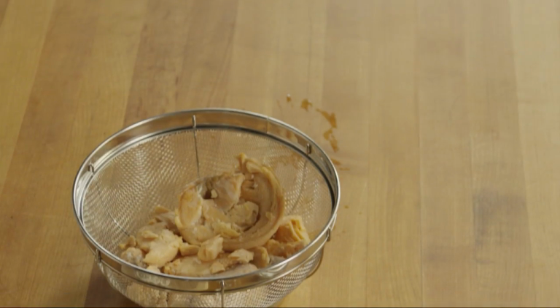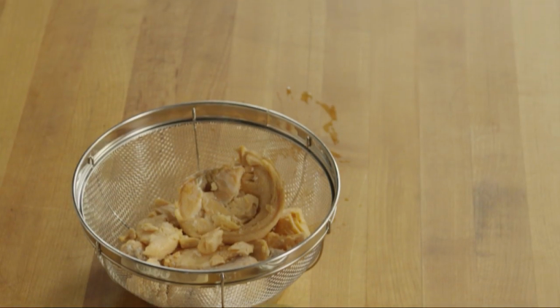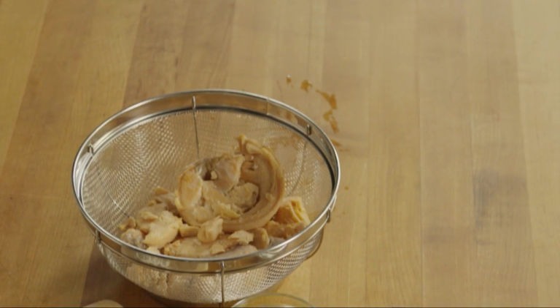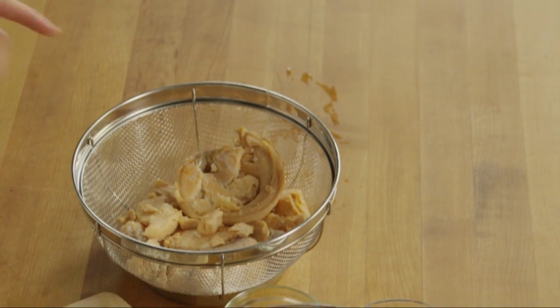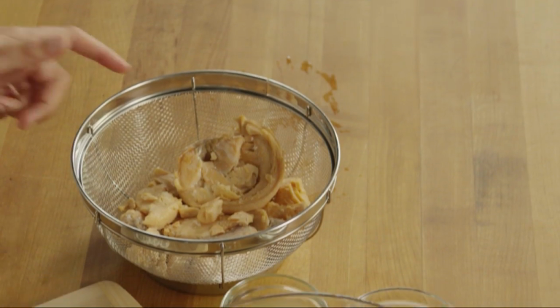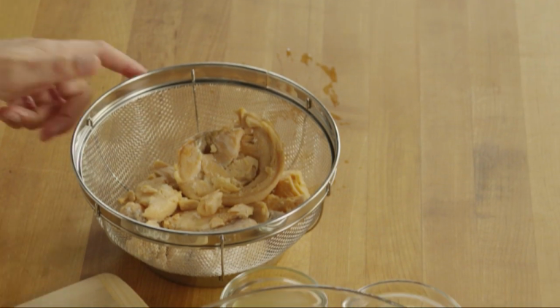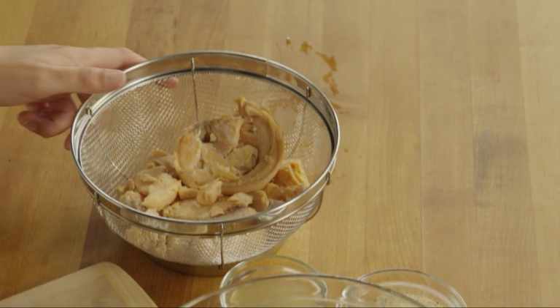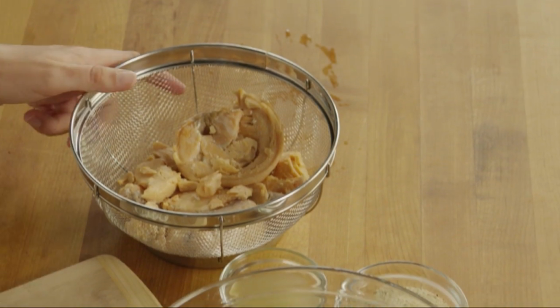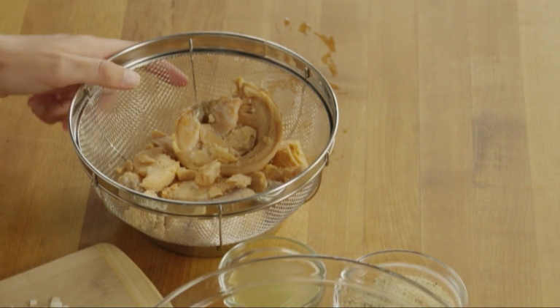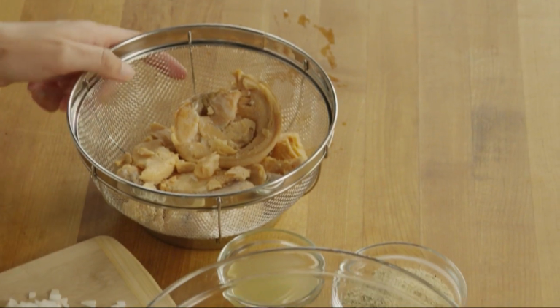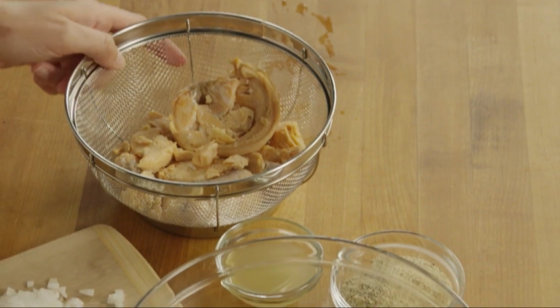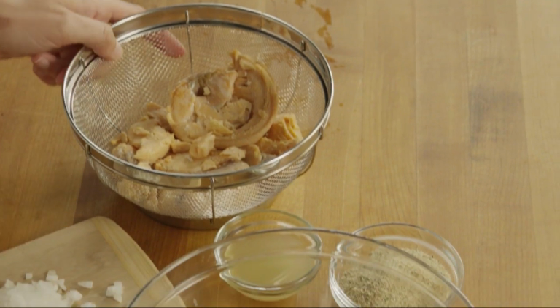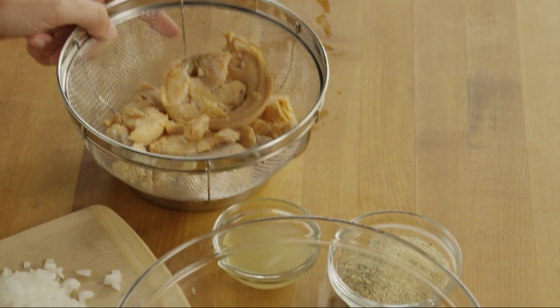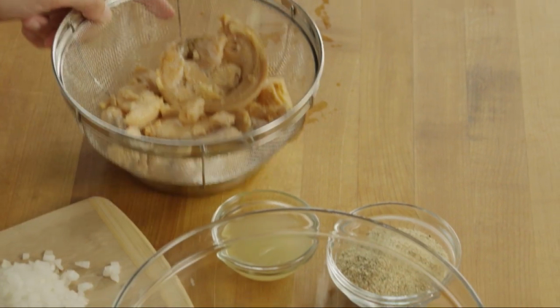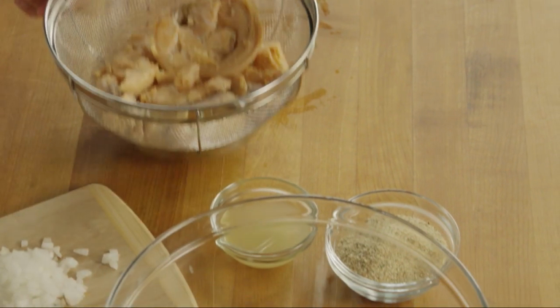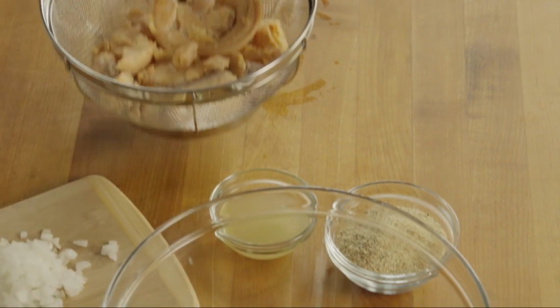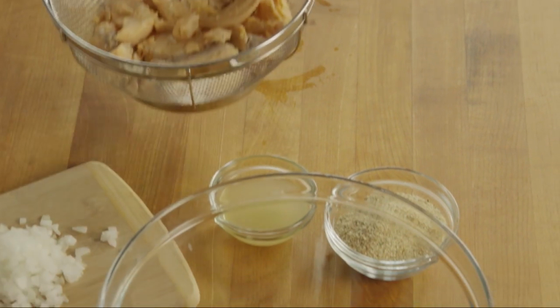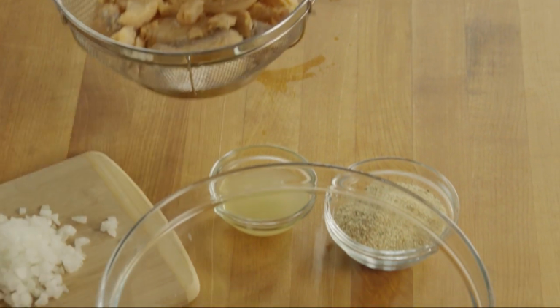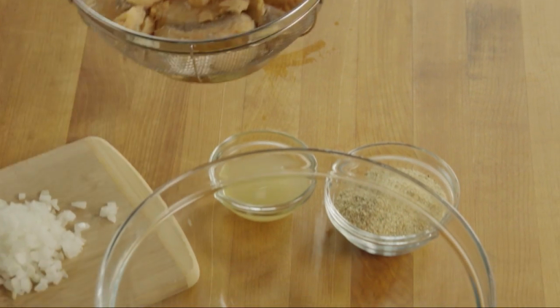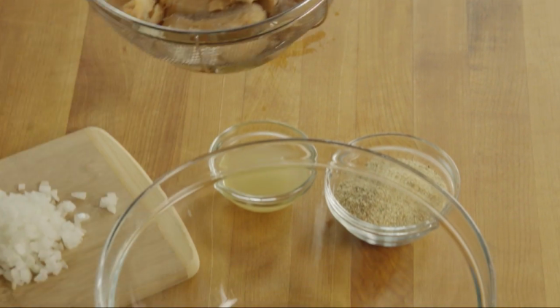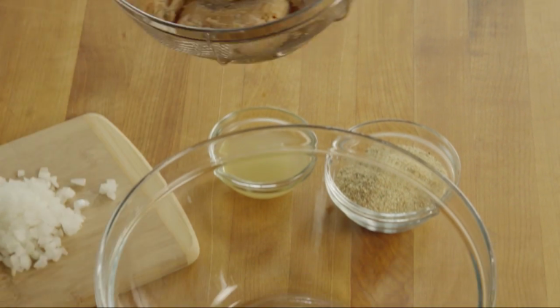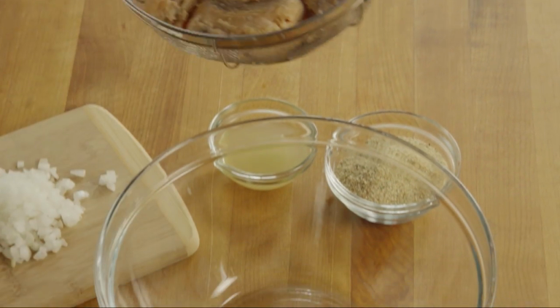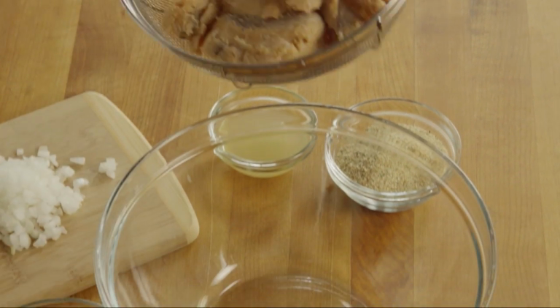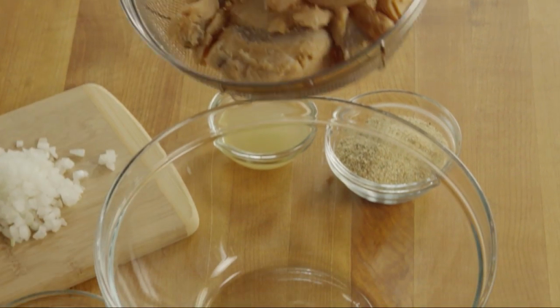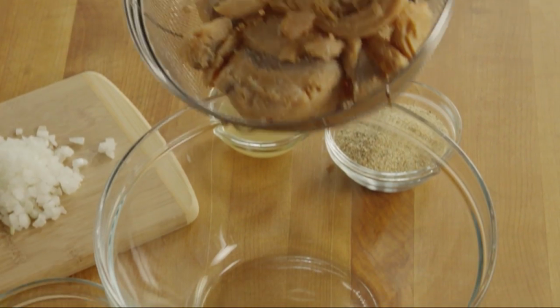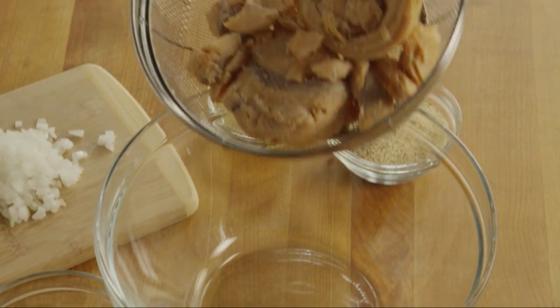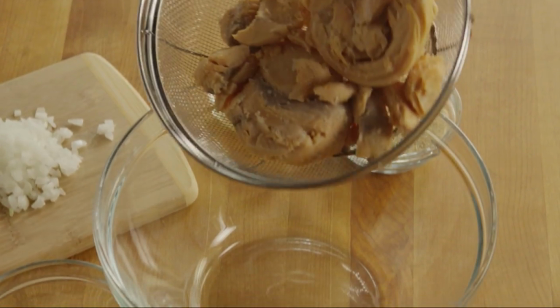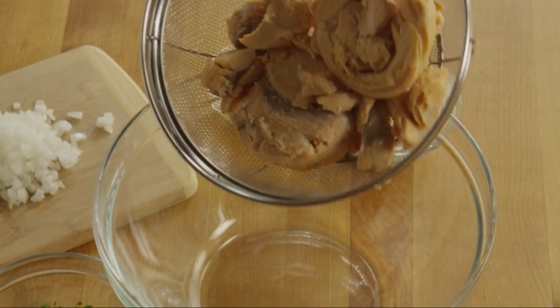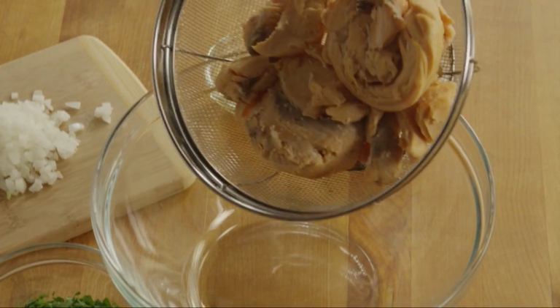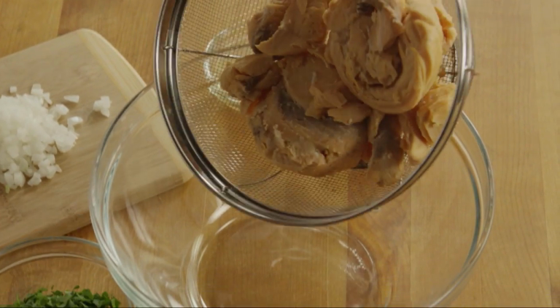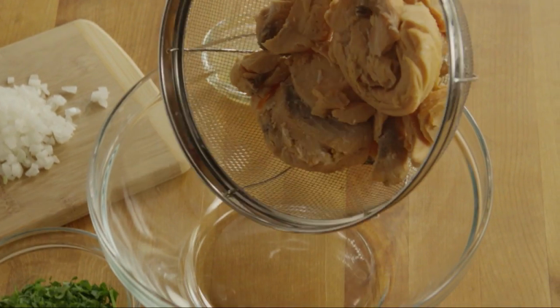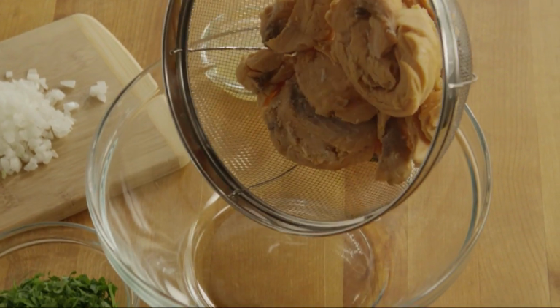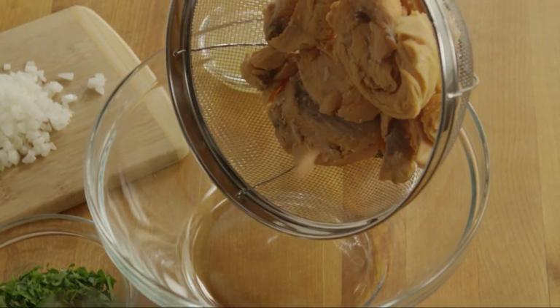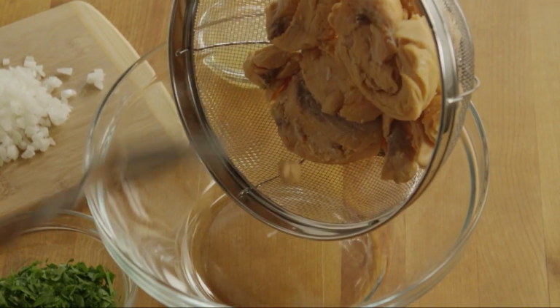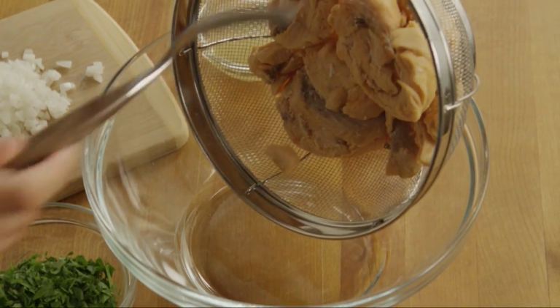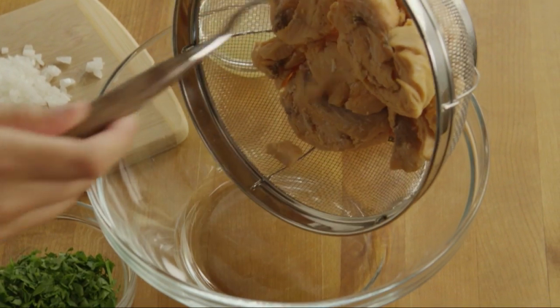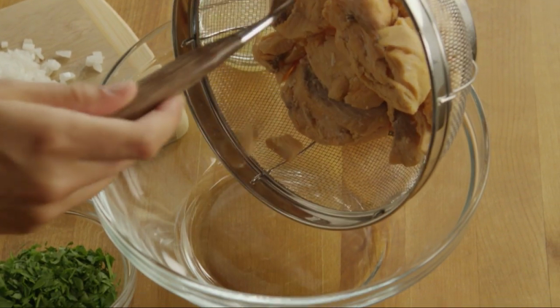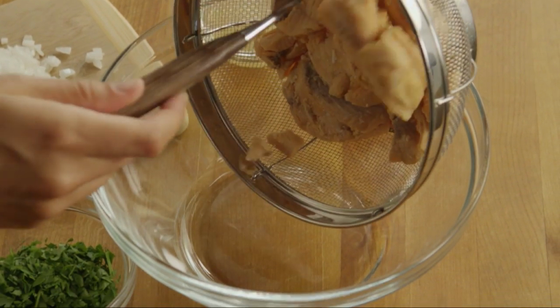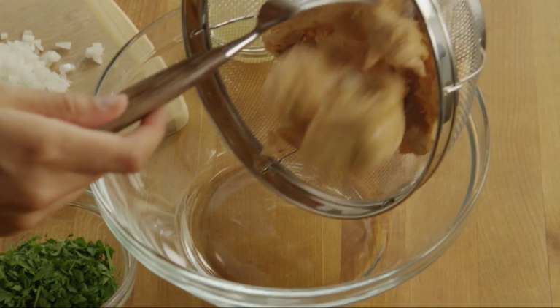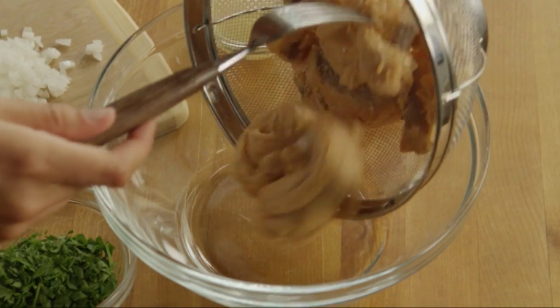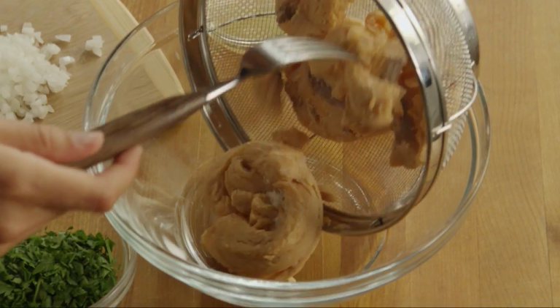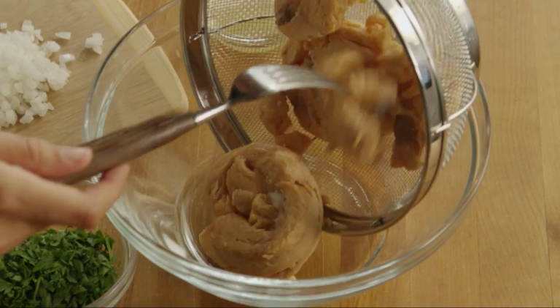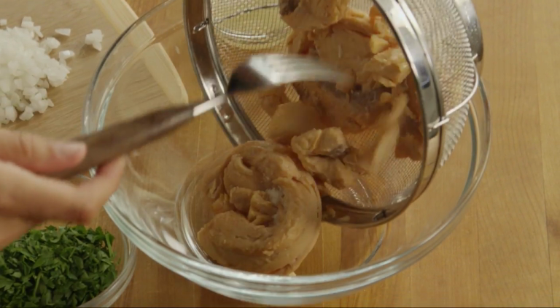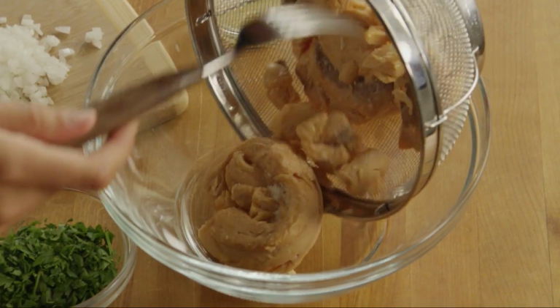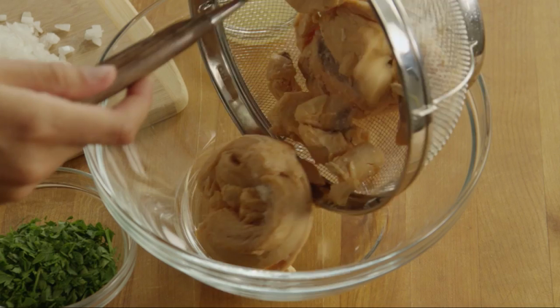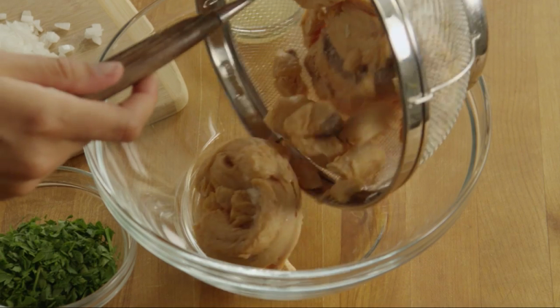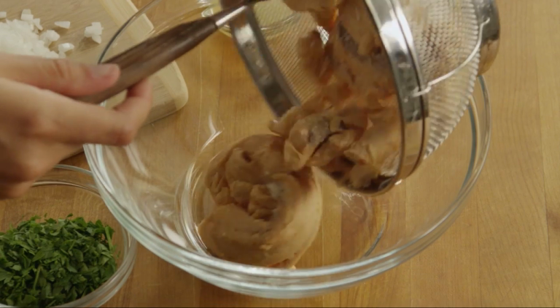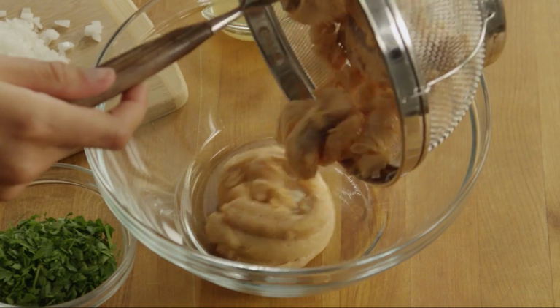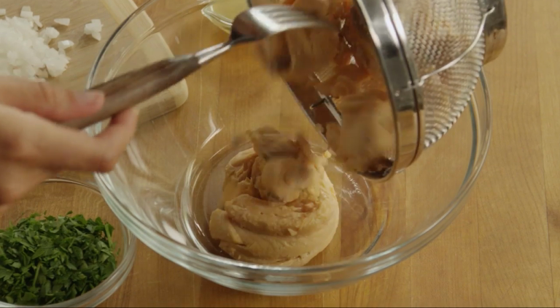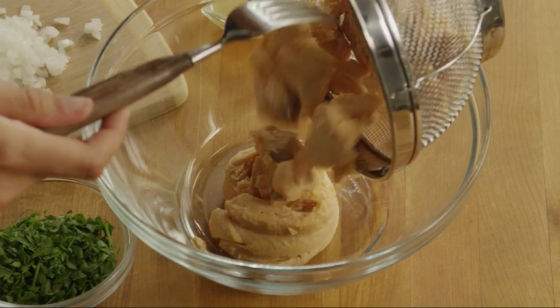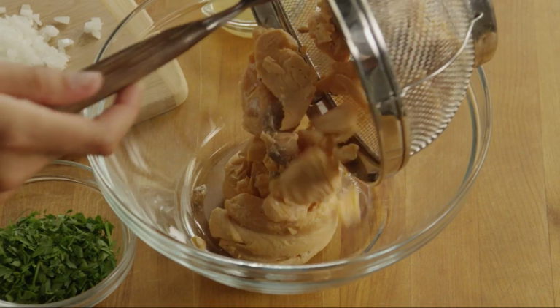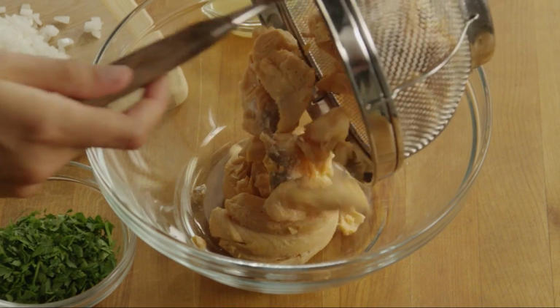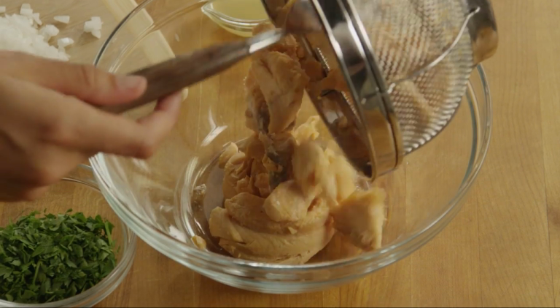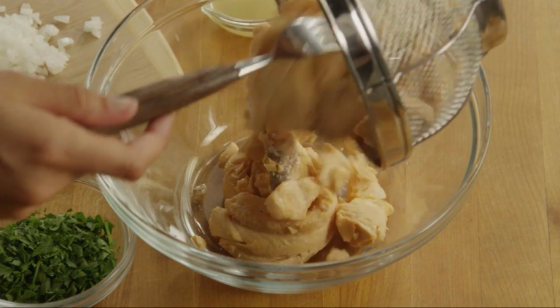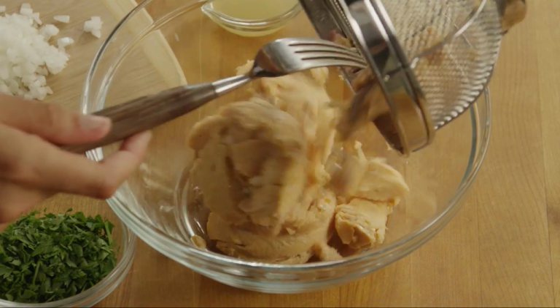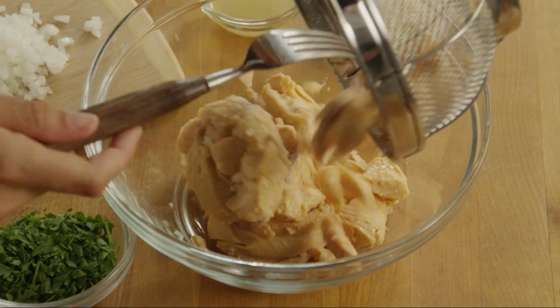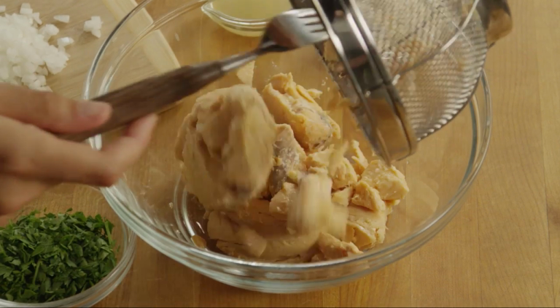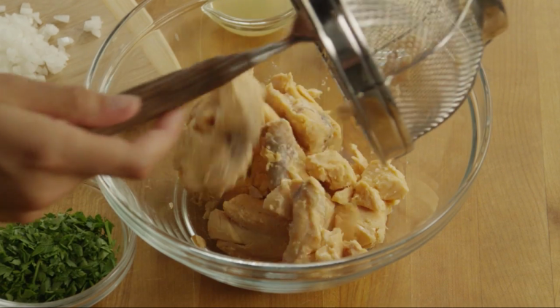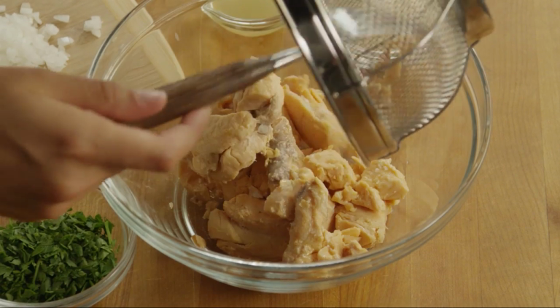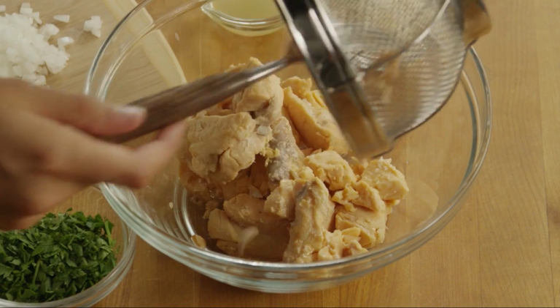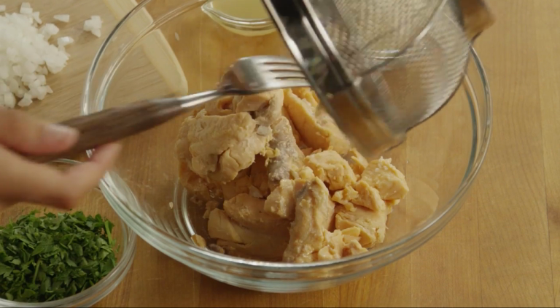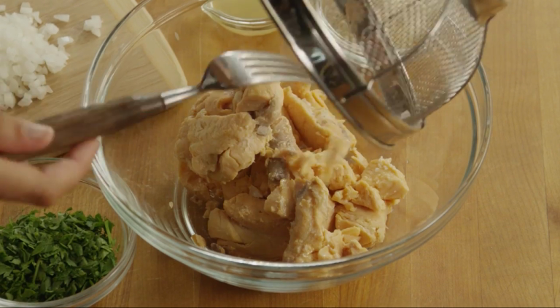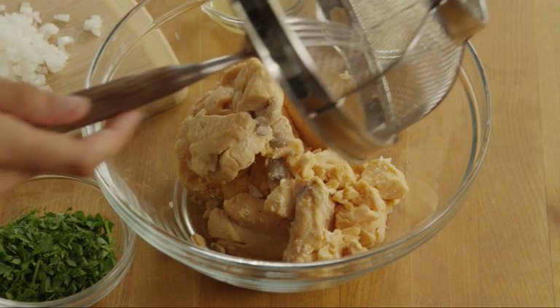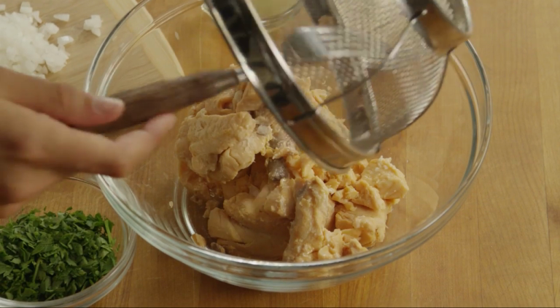Next, drain a 16-ounce can of salmon. Add it to a medium bowl and flake it apart.